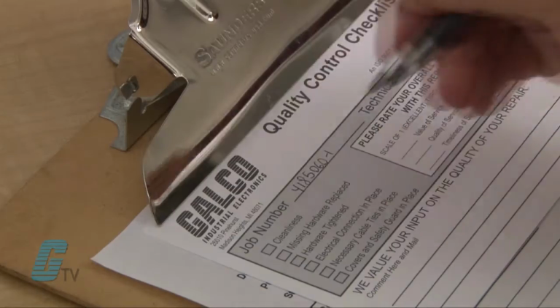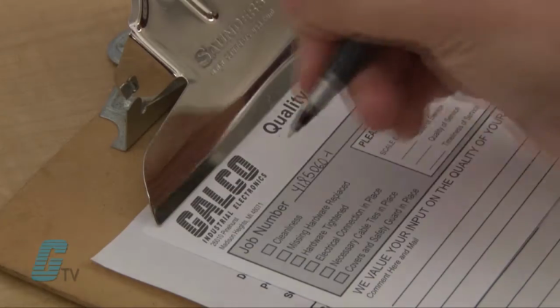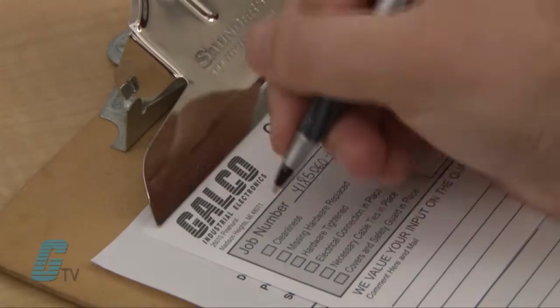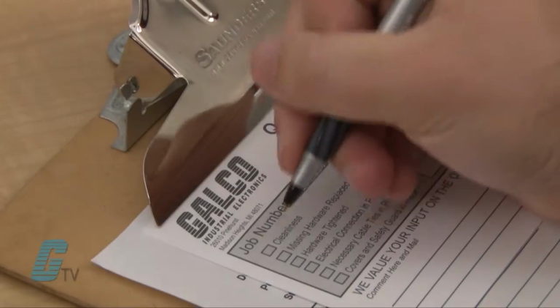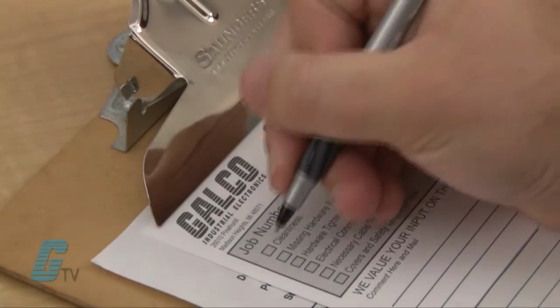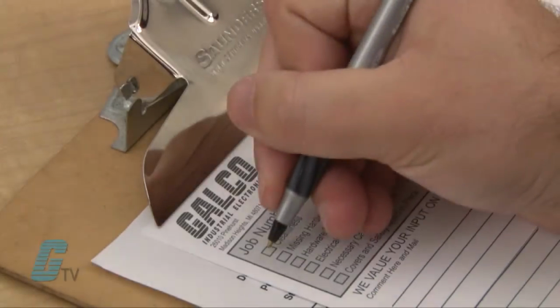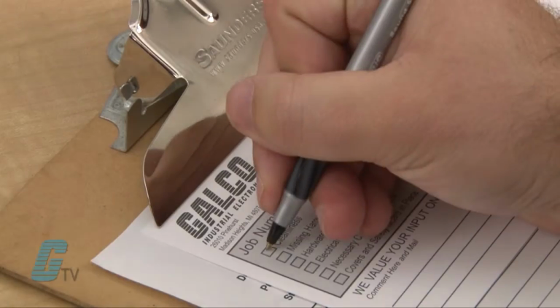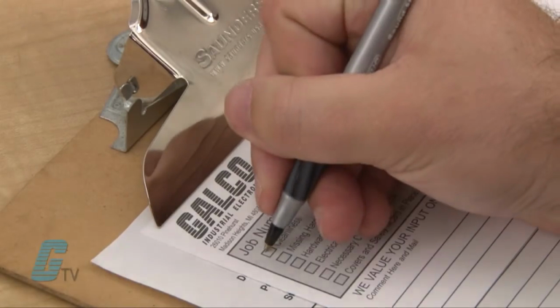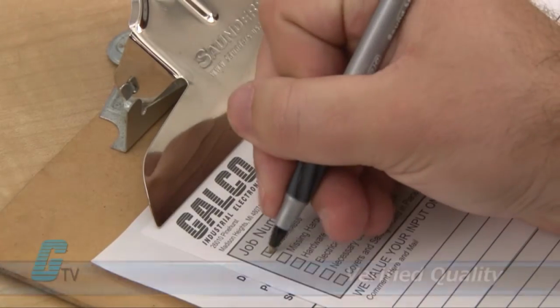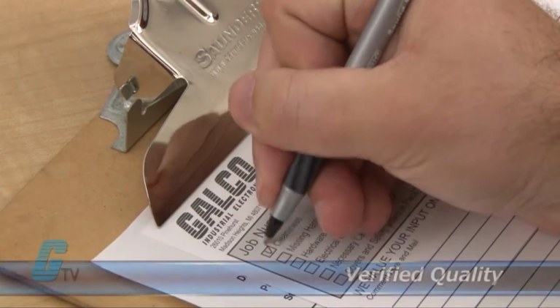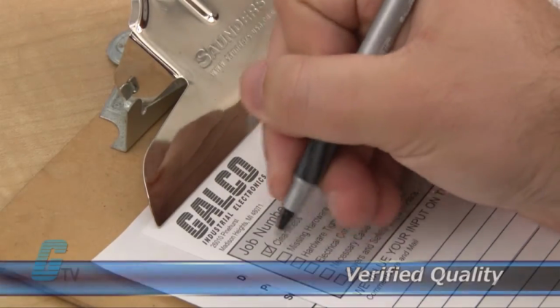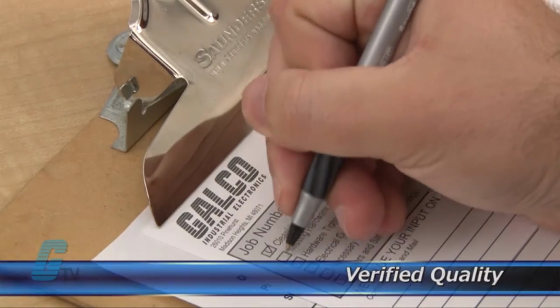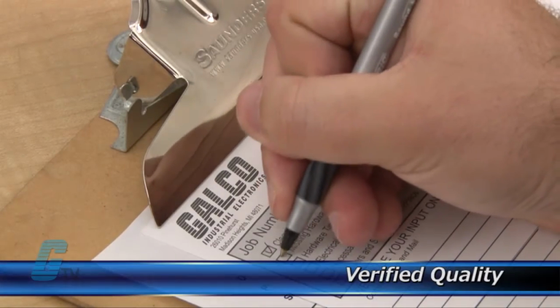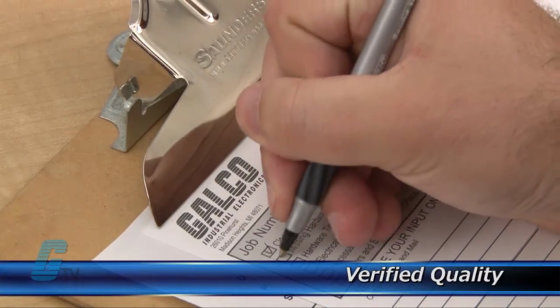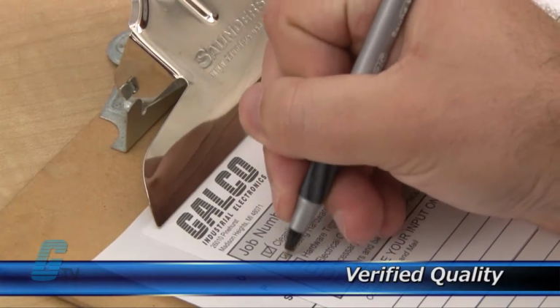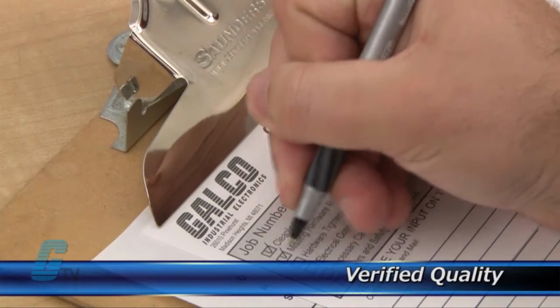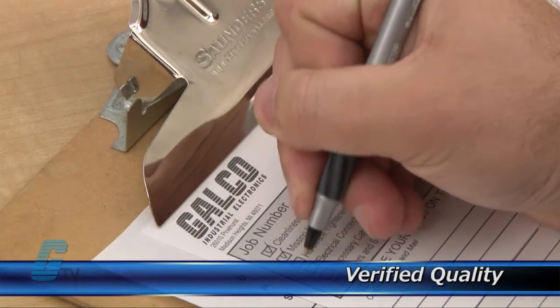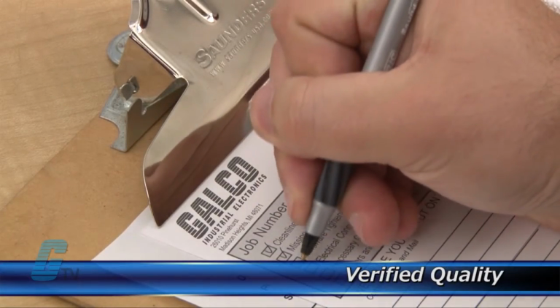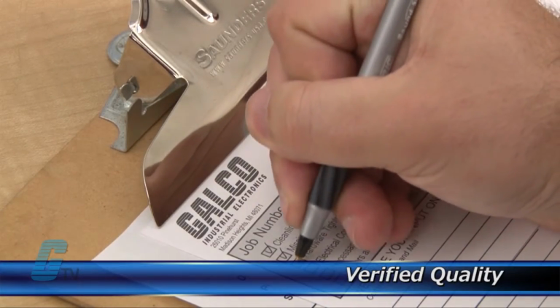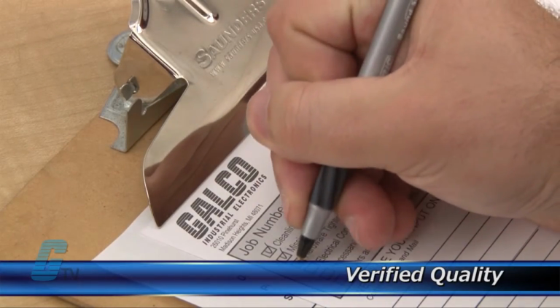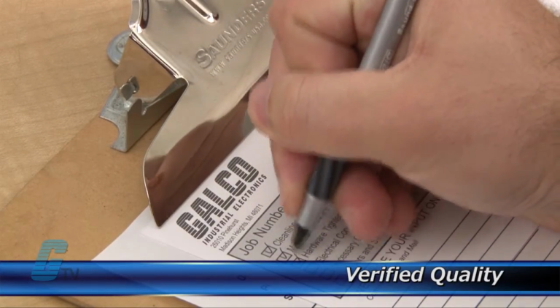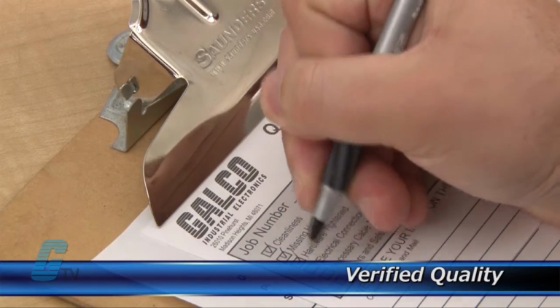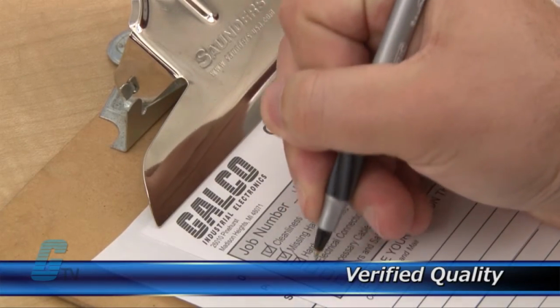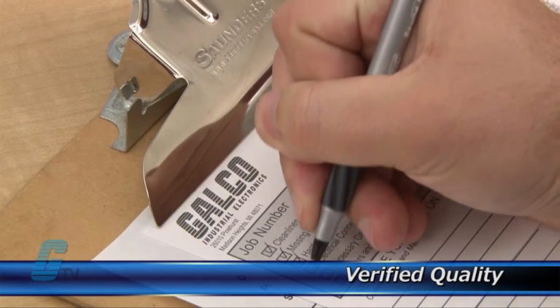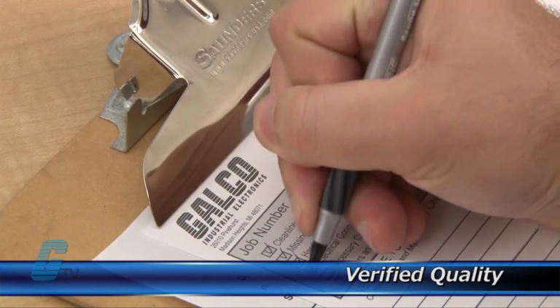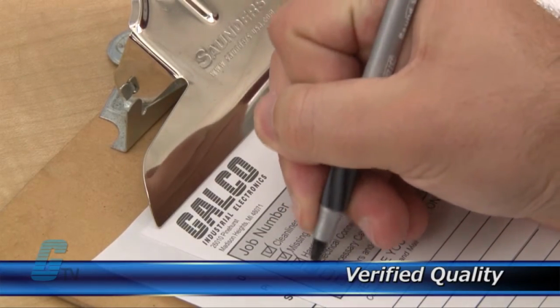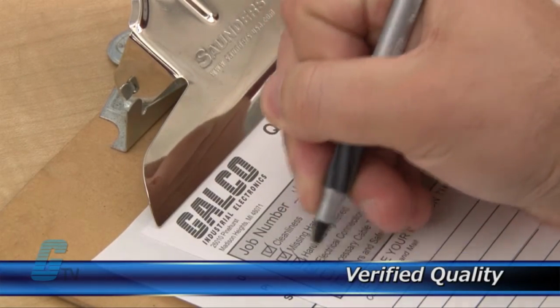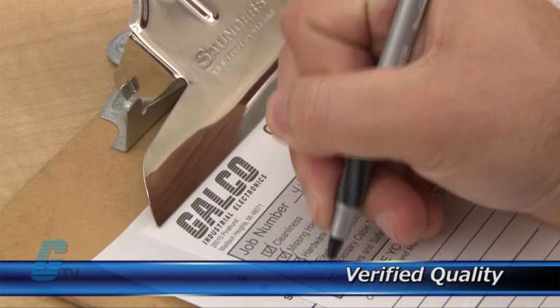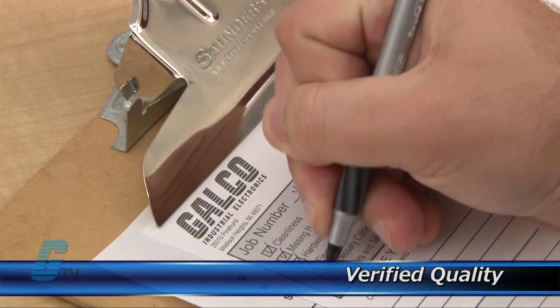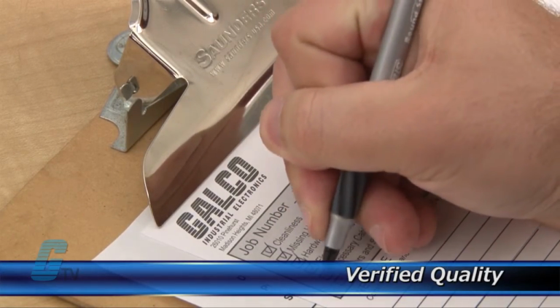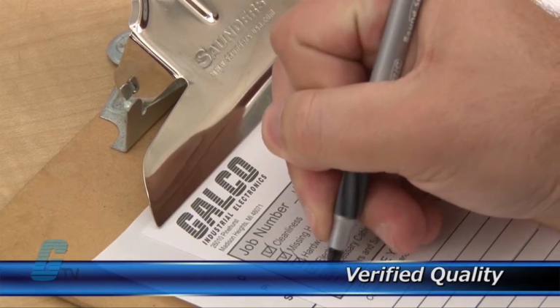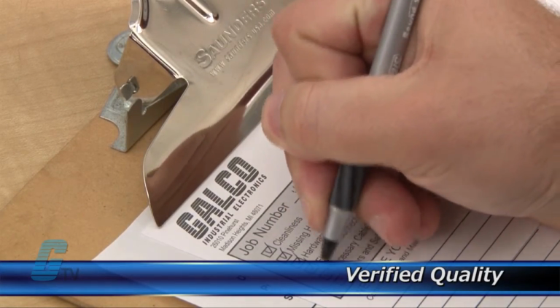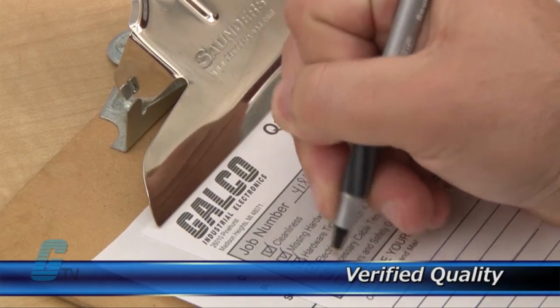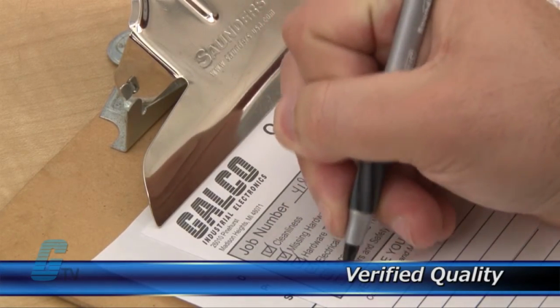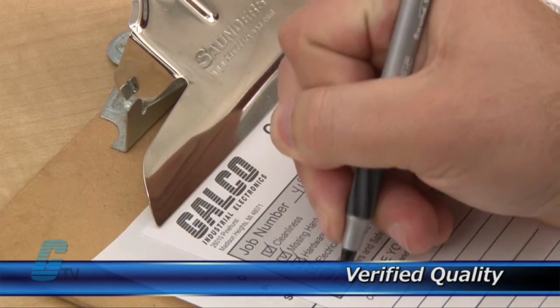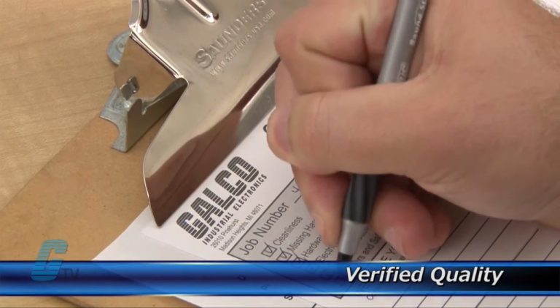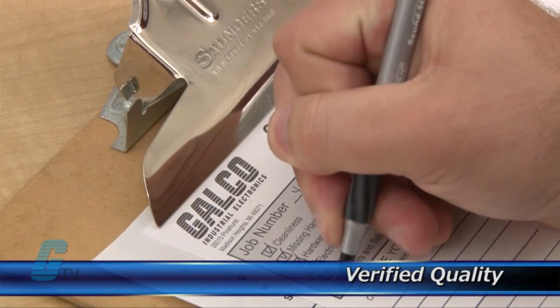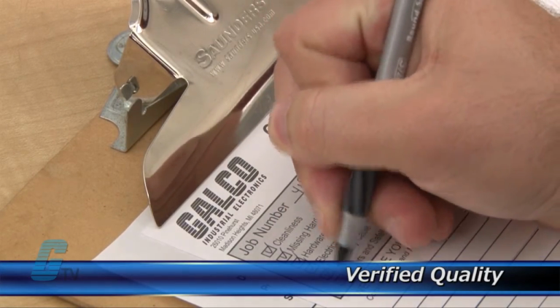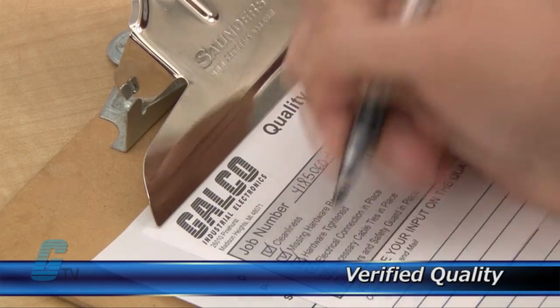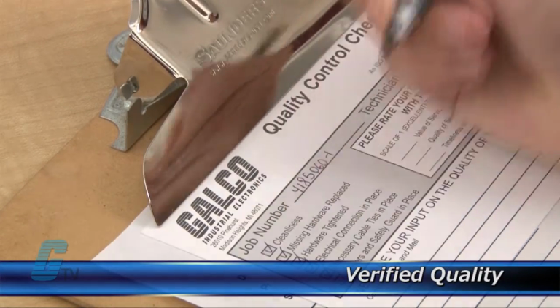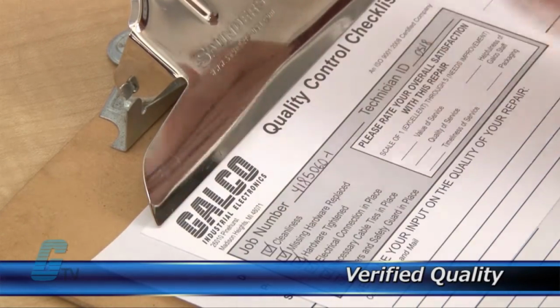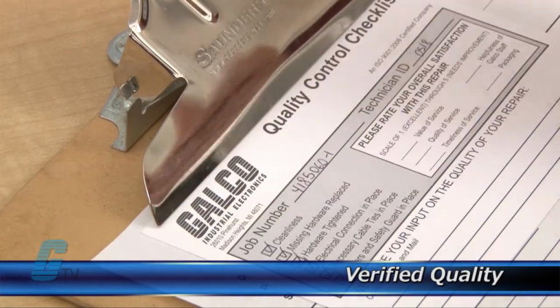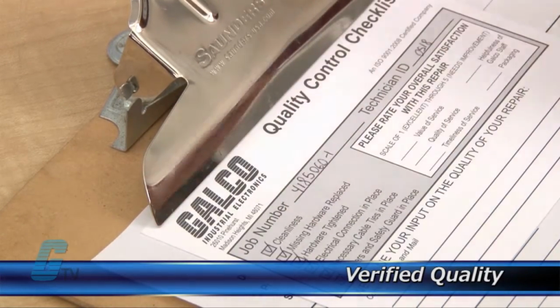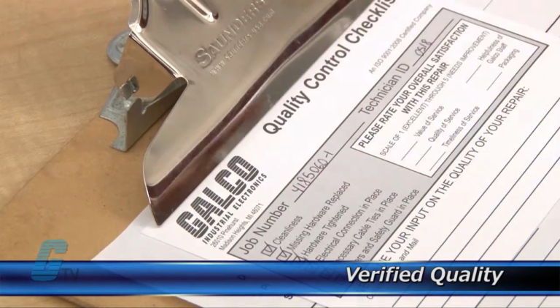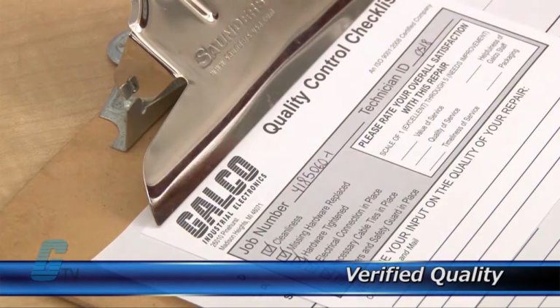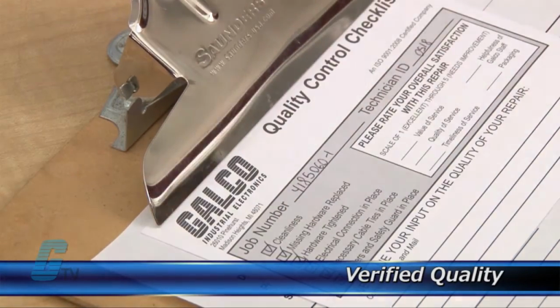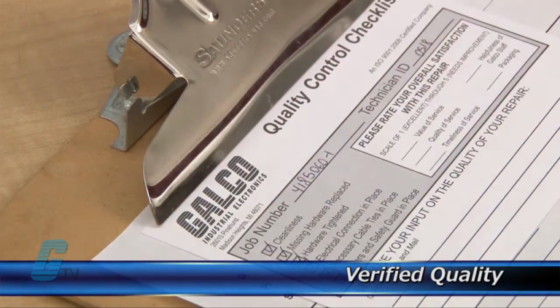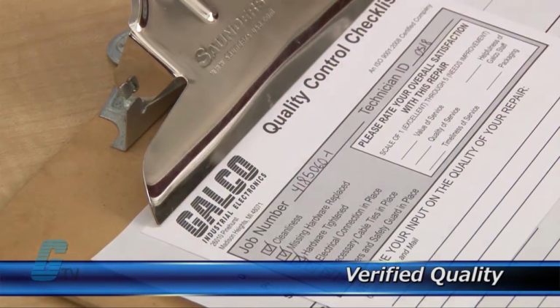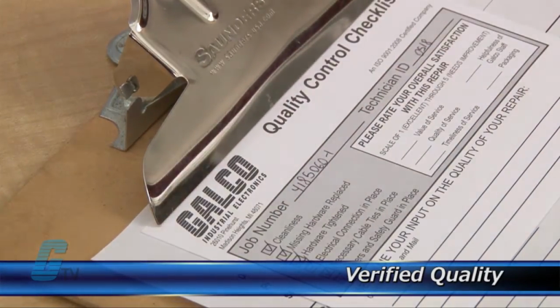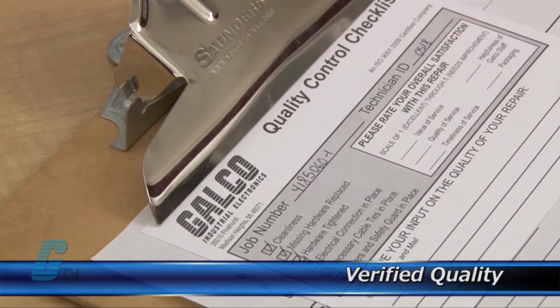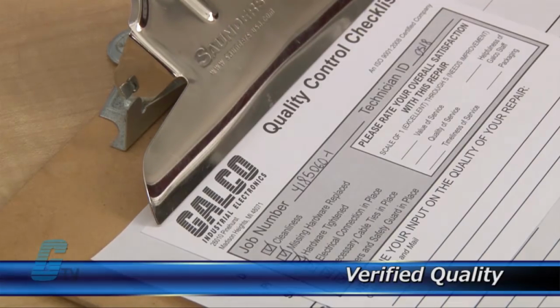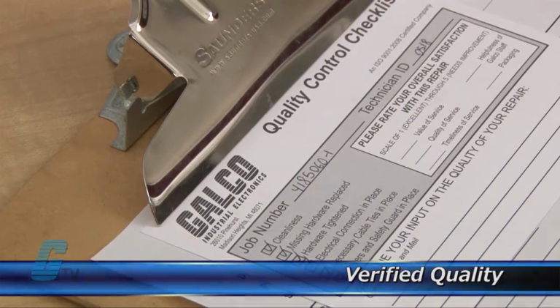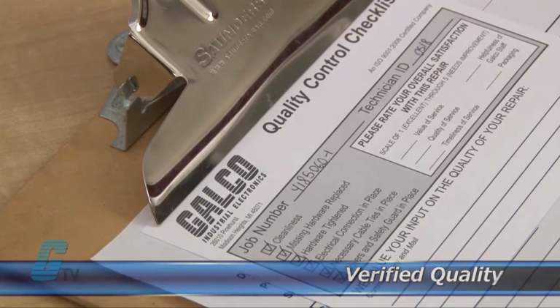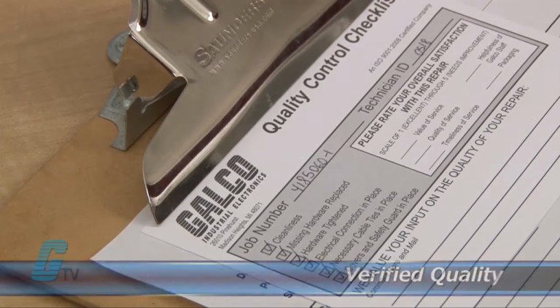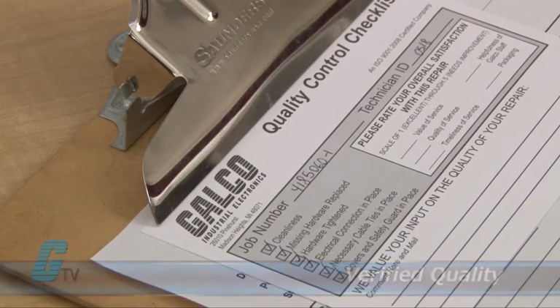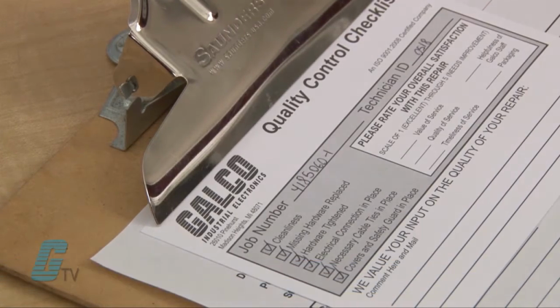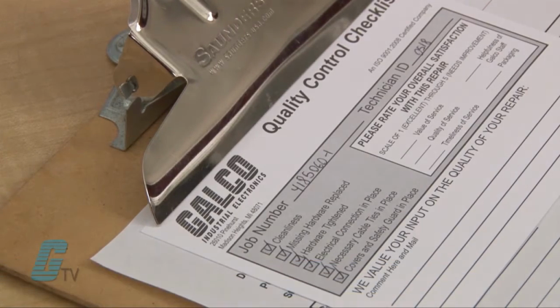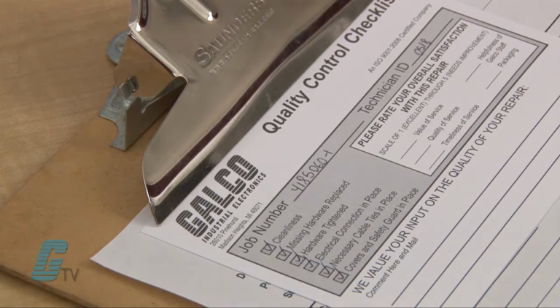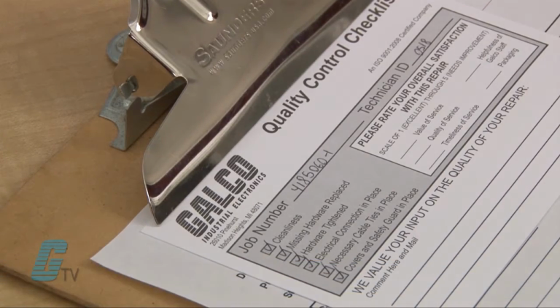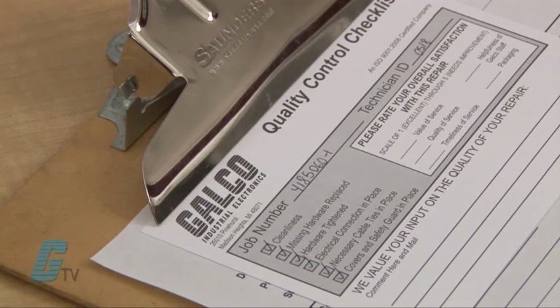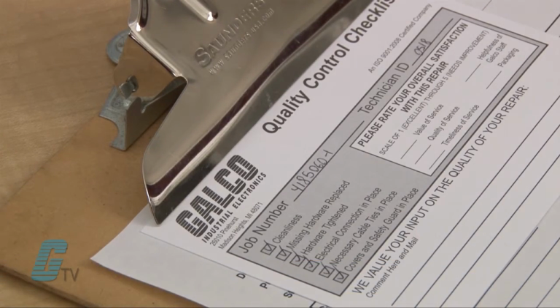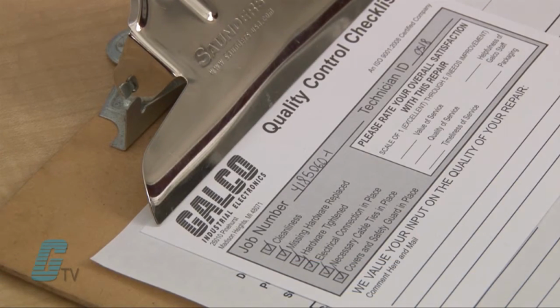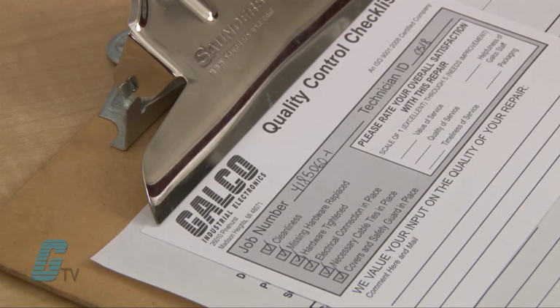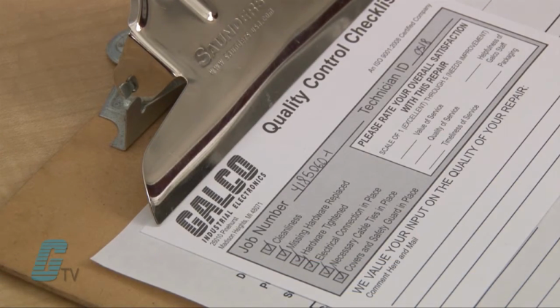Every repair must pass up to four levels of testing and three levels of quality control before it is sent back to you.